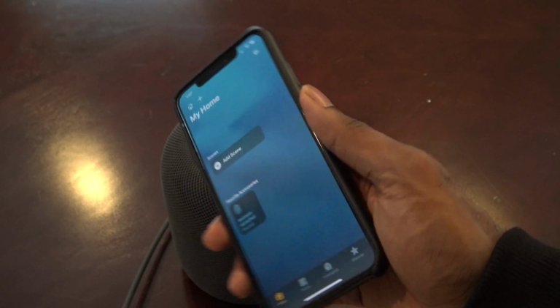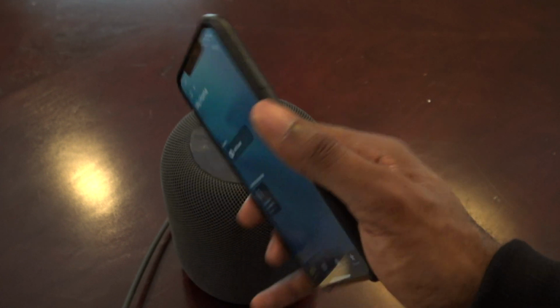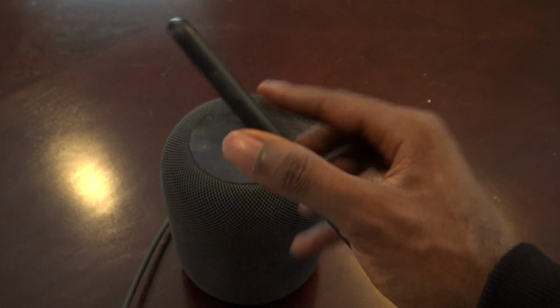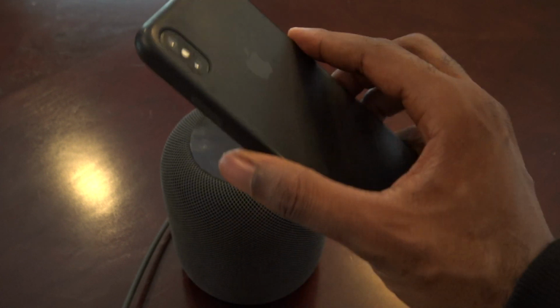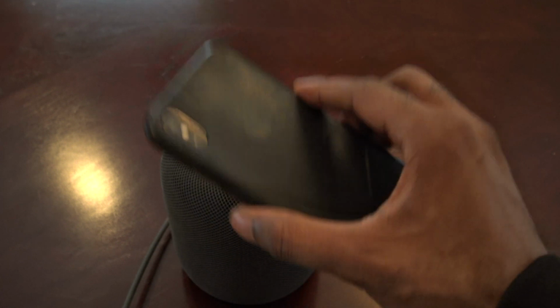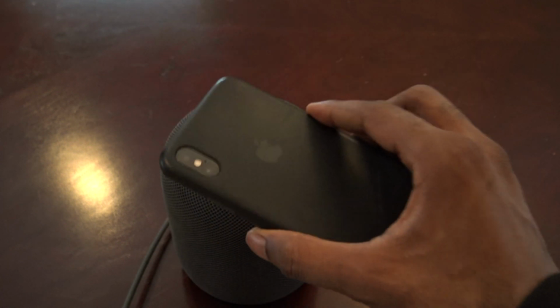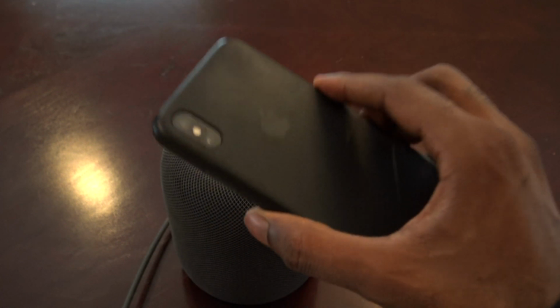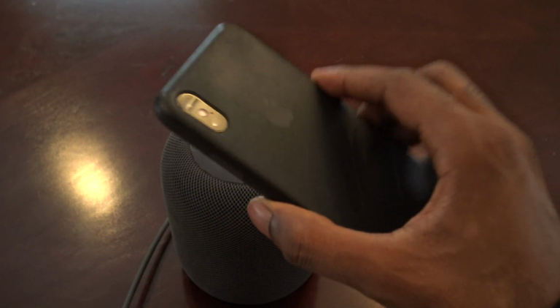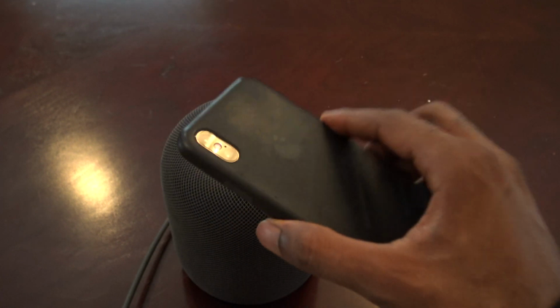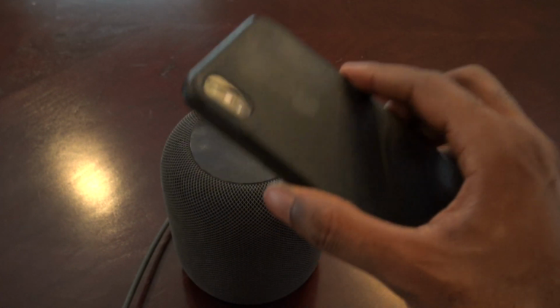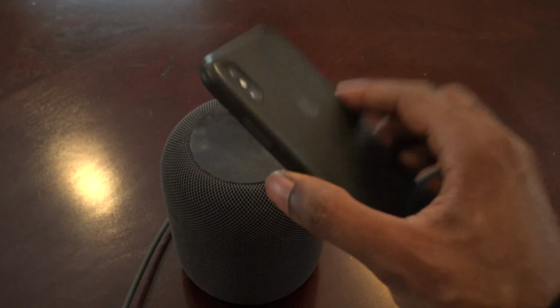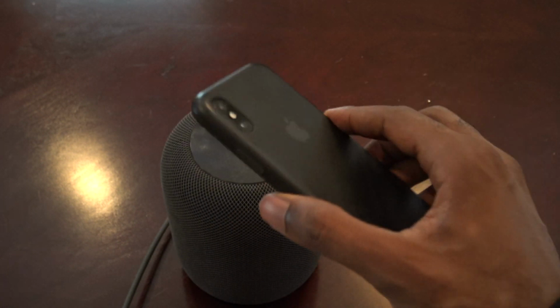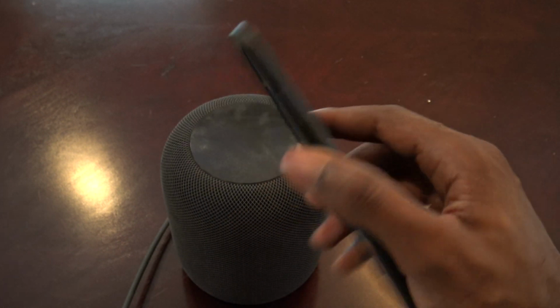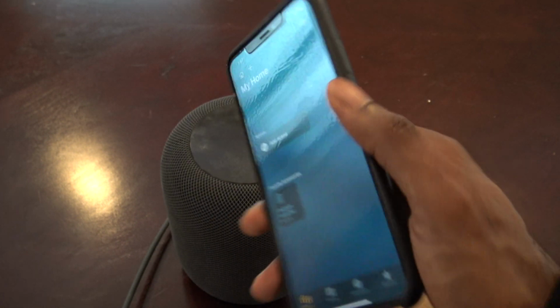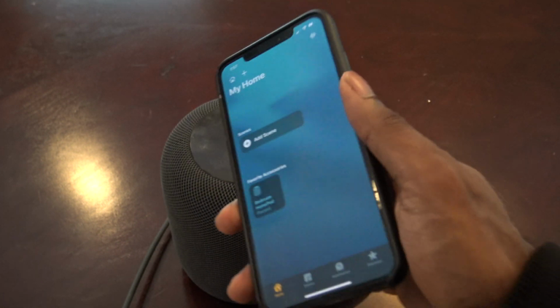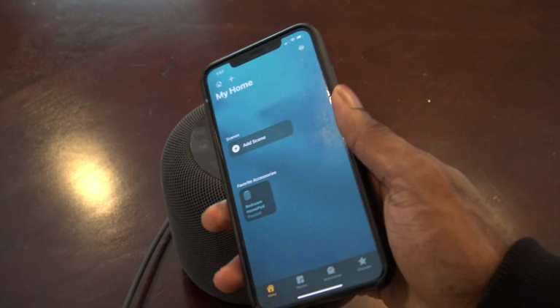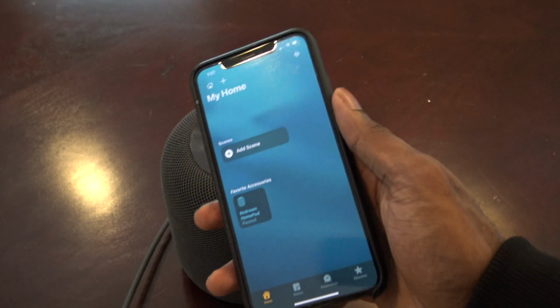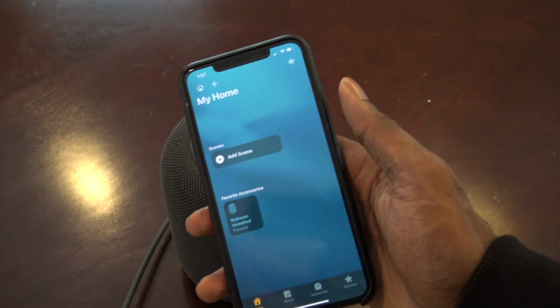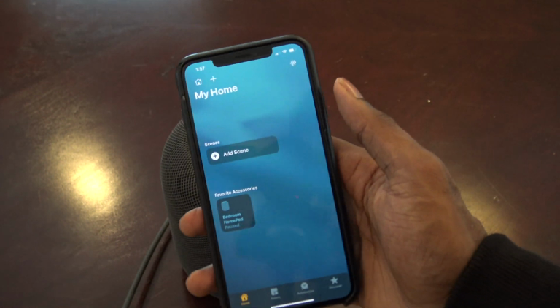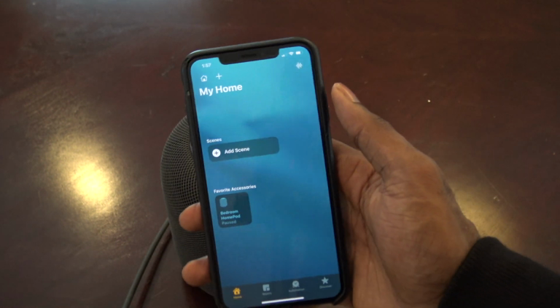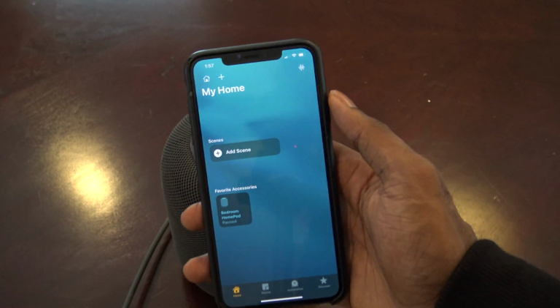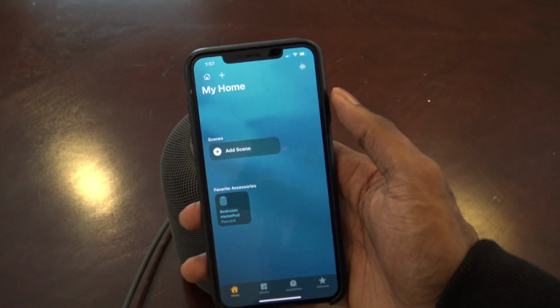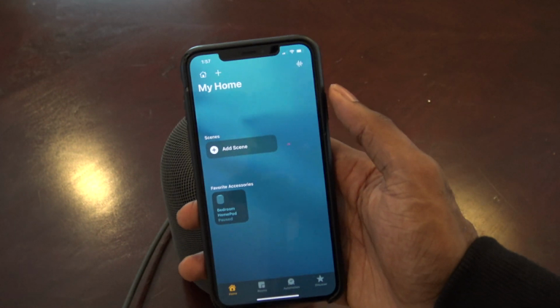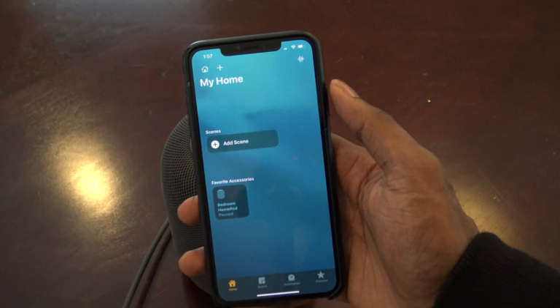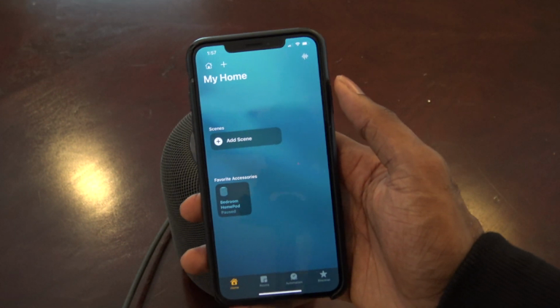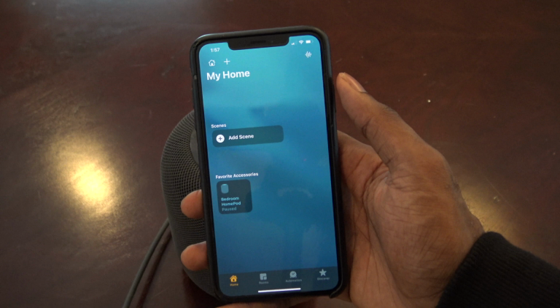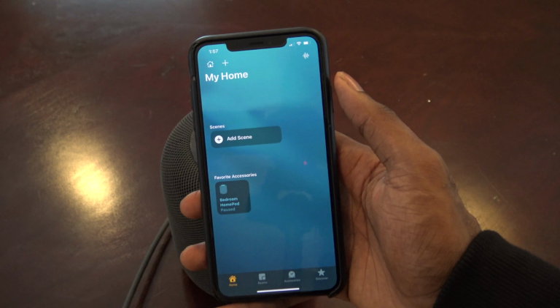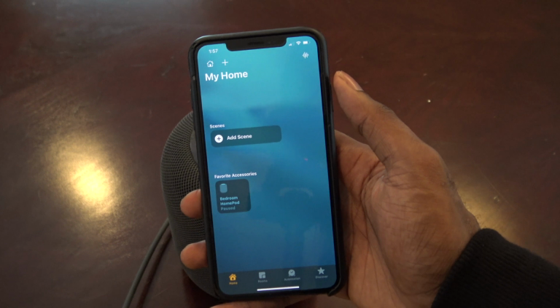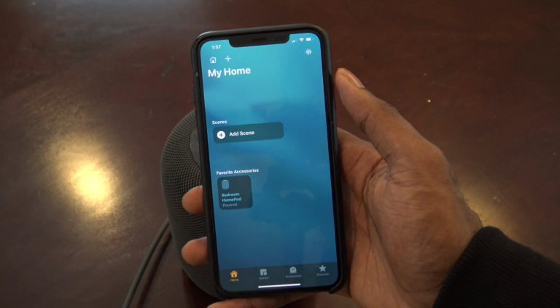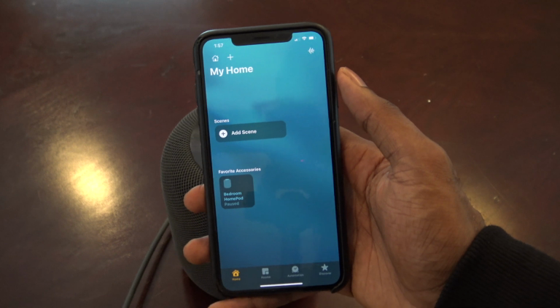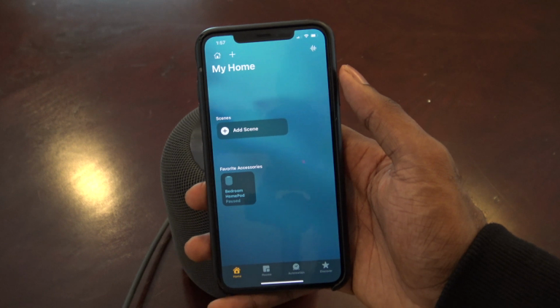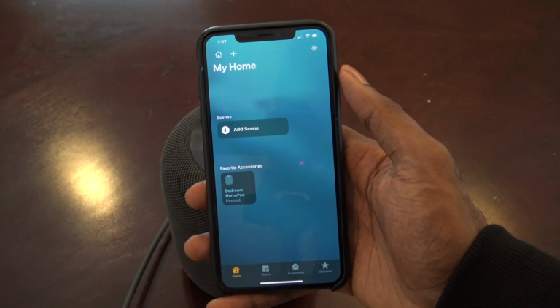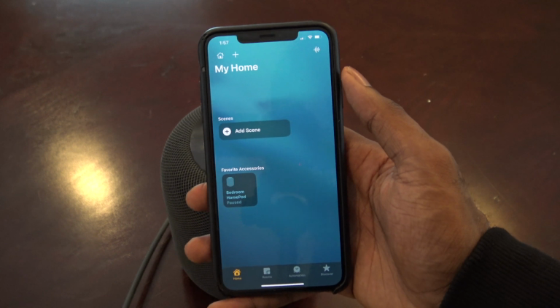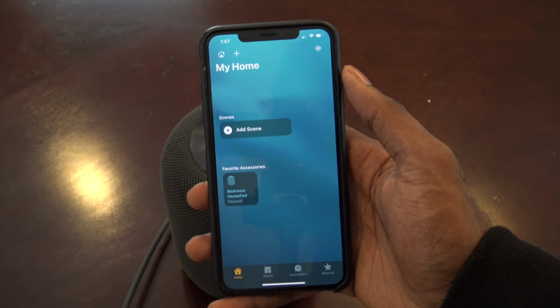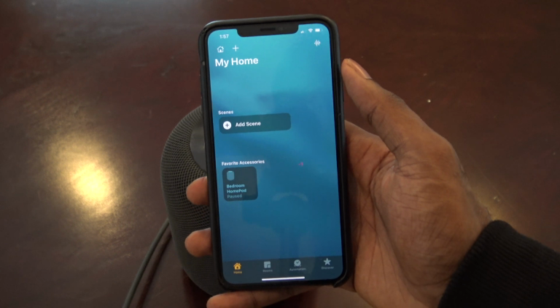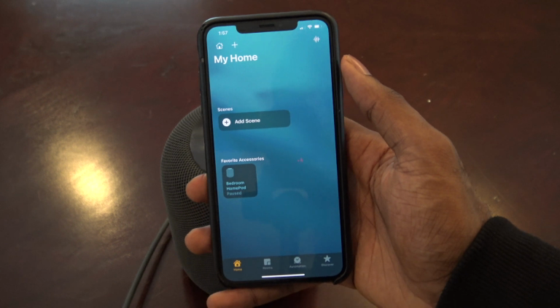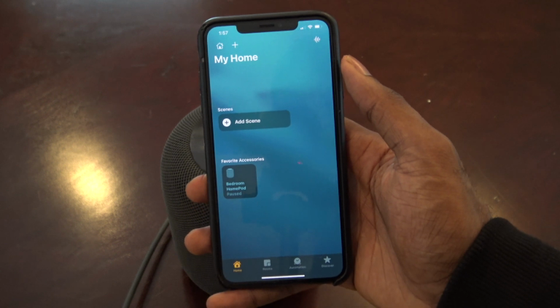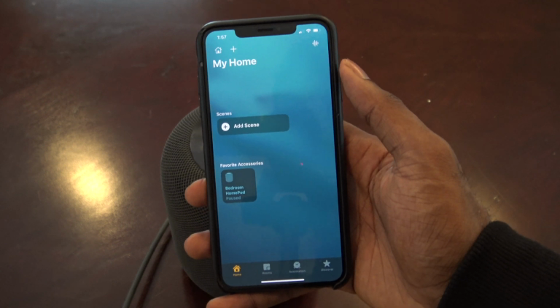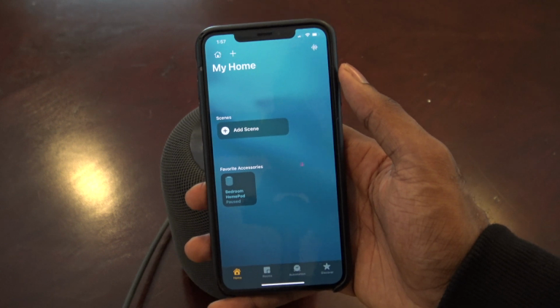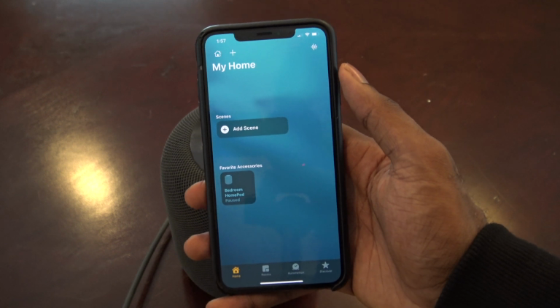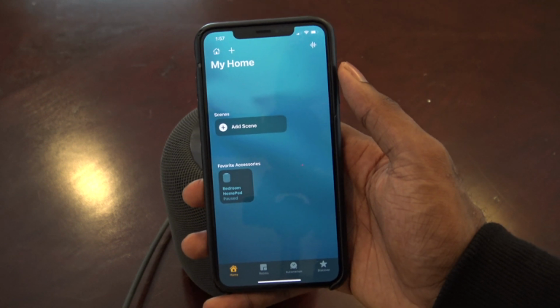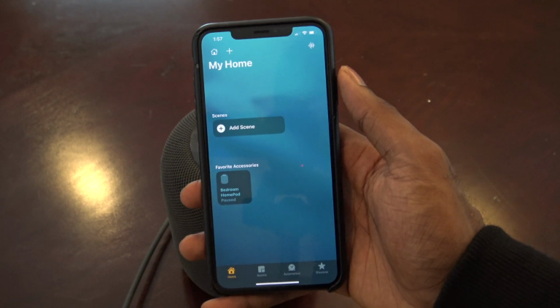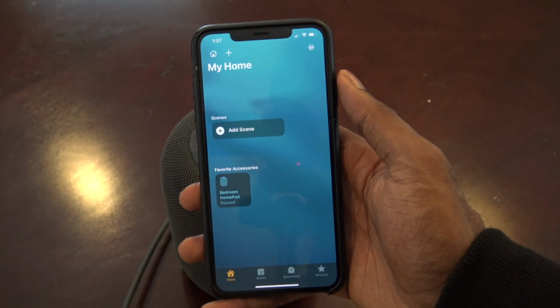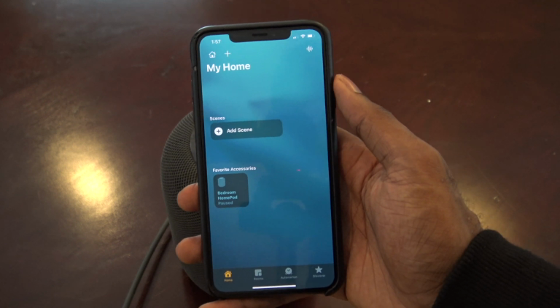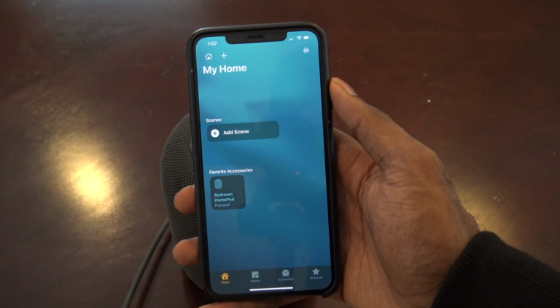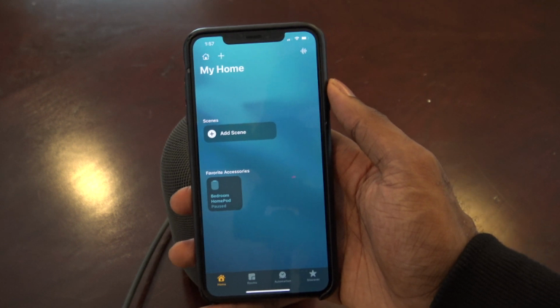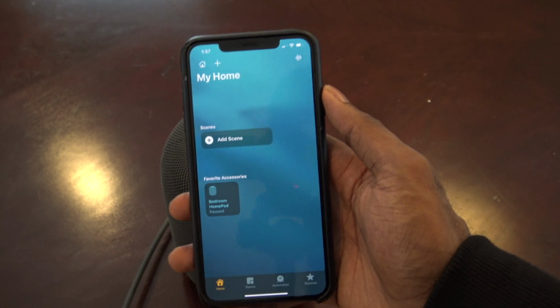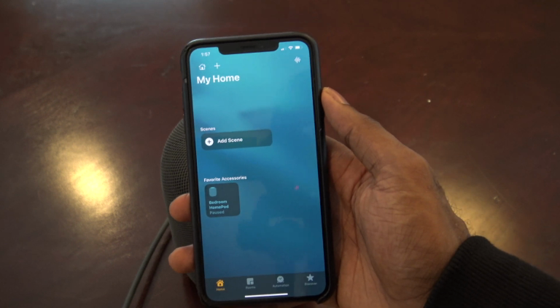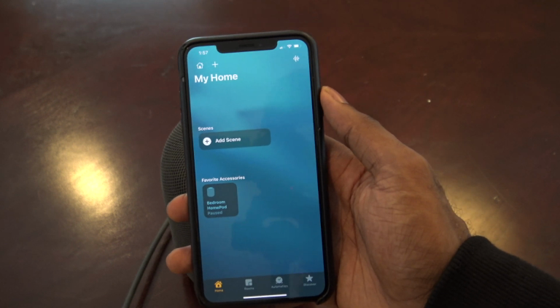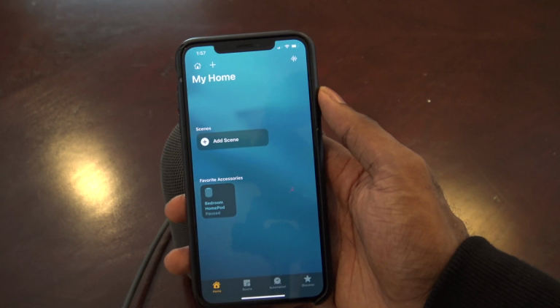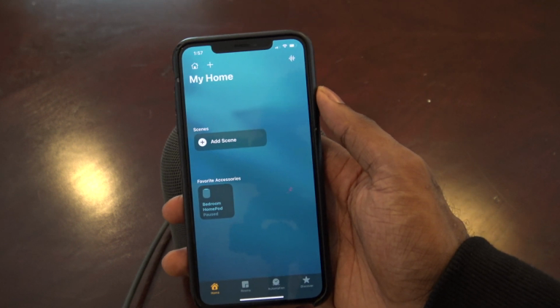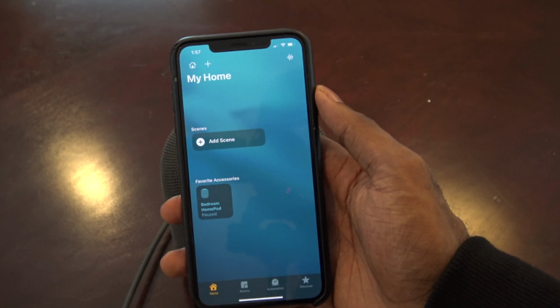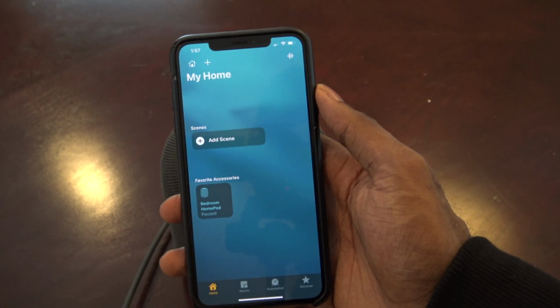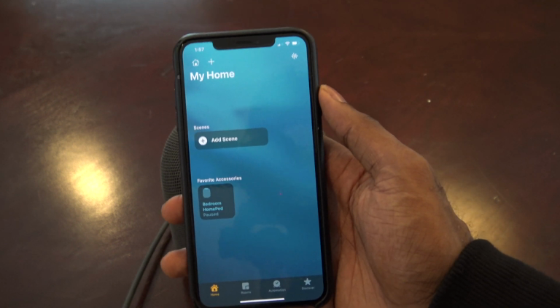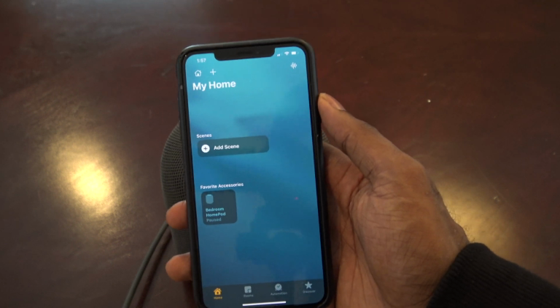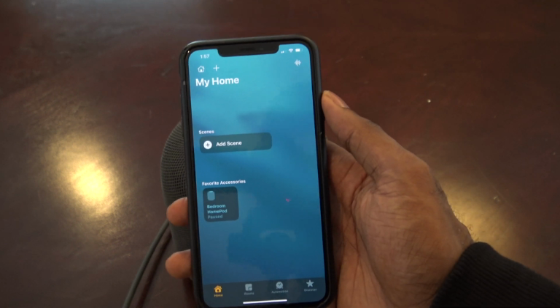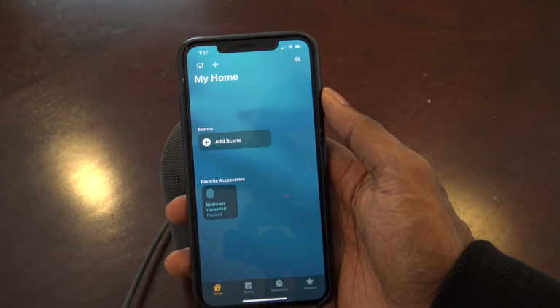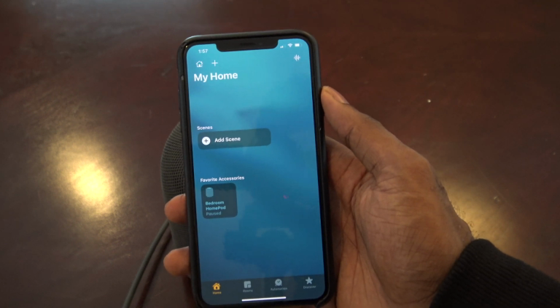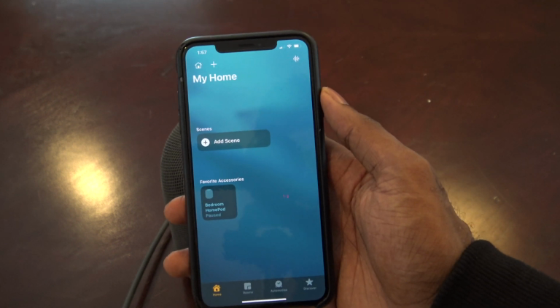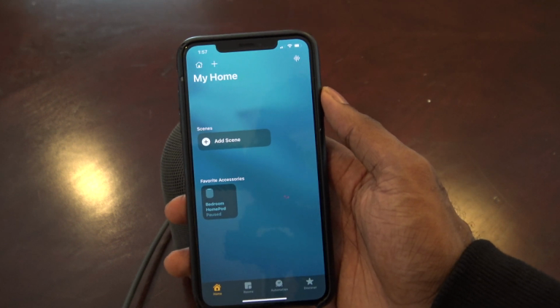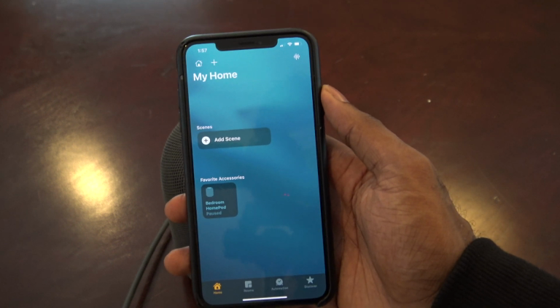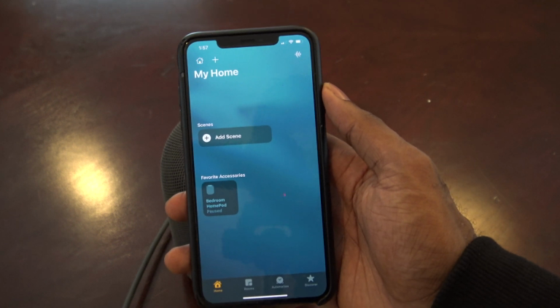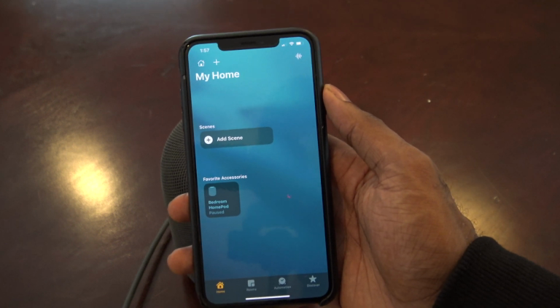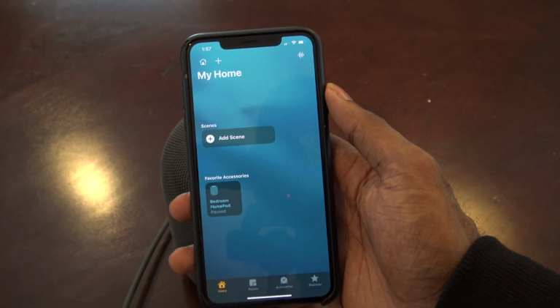Once again, you must have iOS 14.2 installed, and then you have the ability to access the Intercom feature.